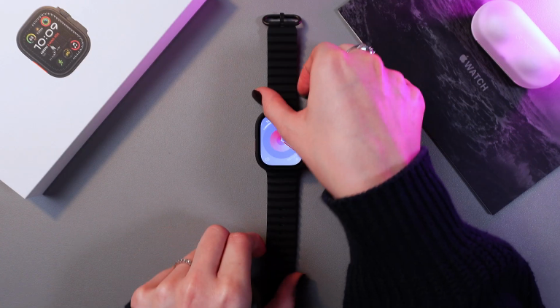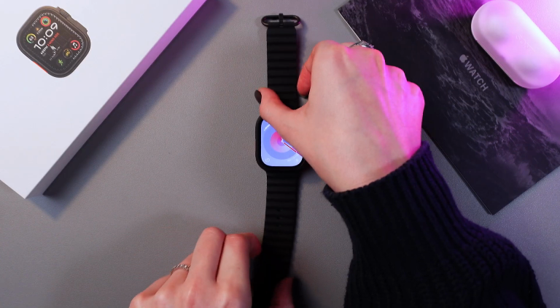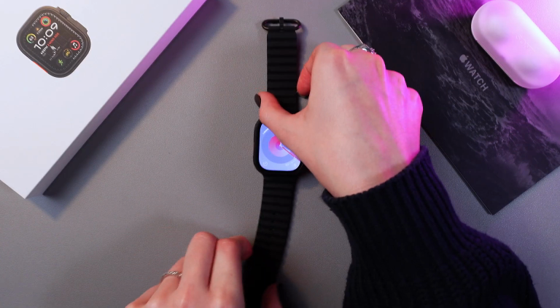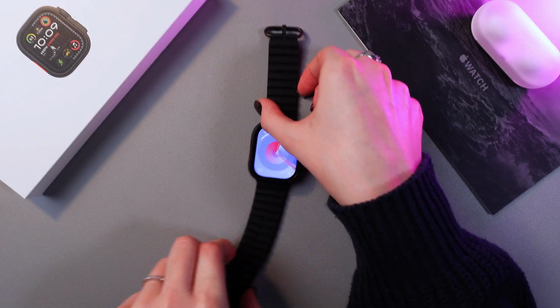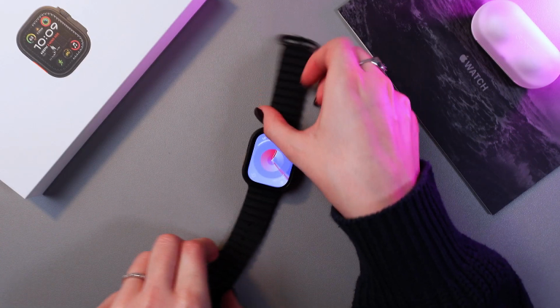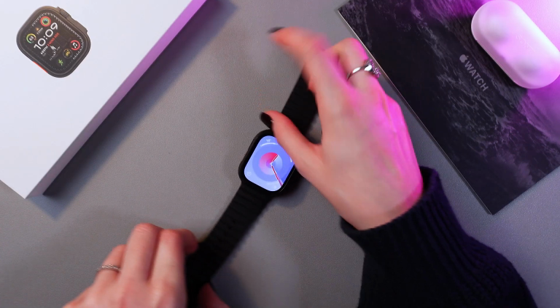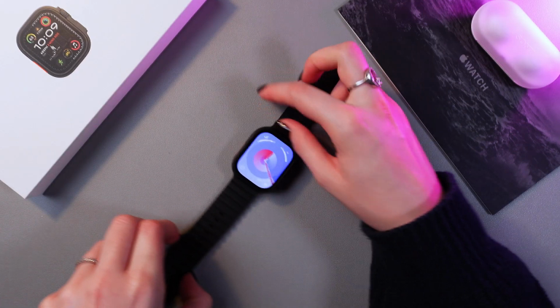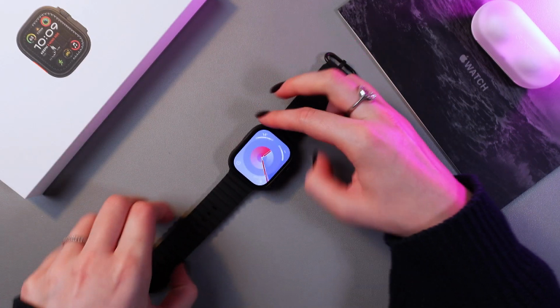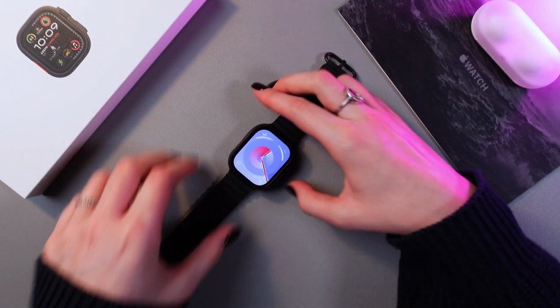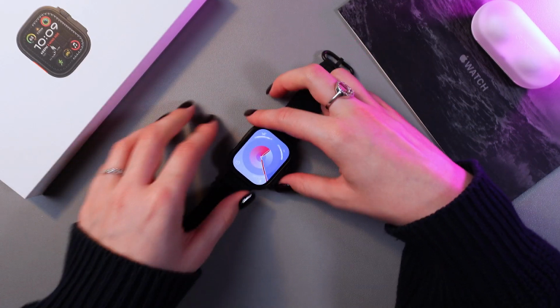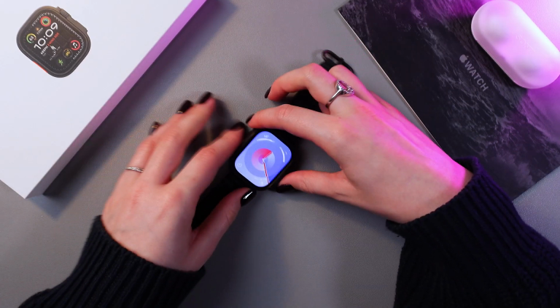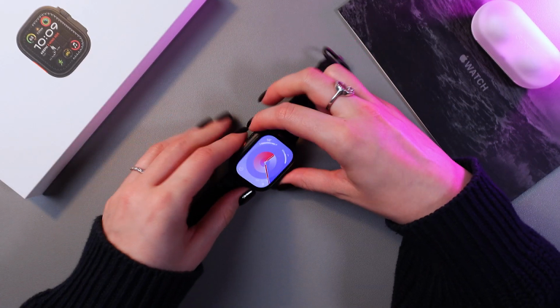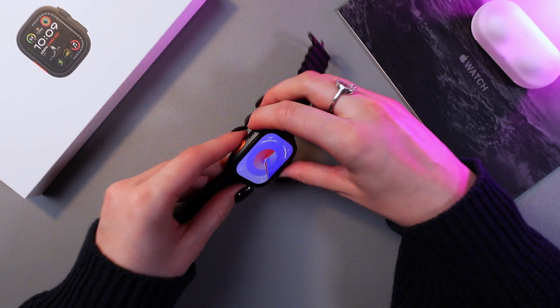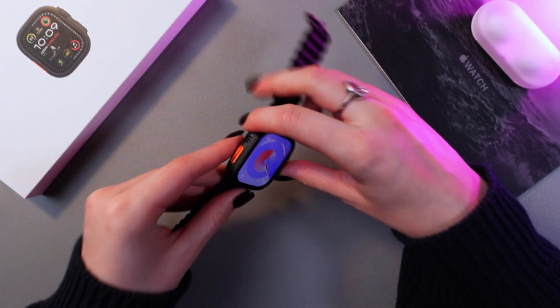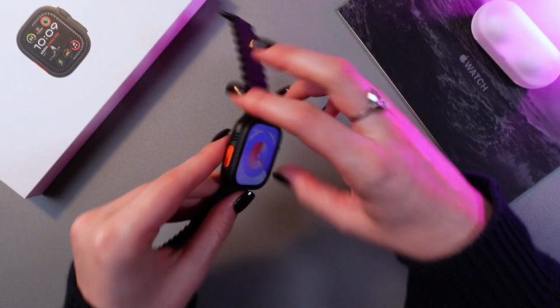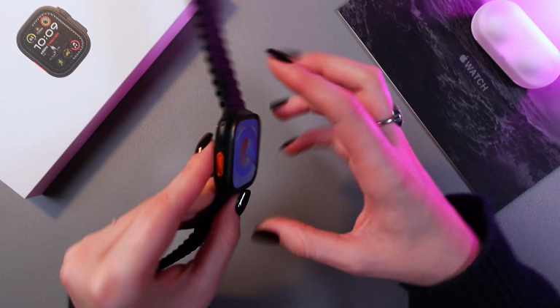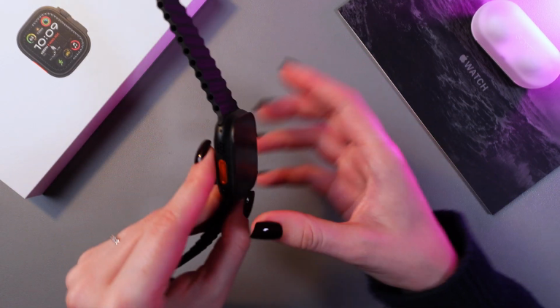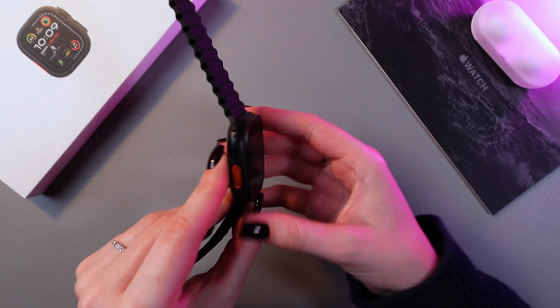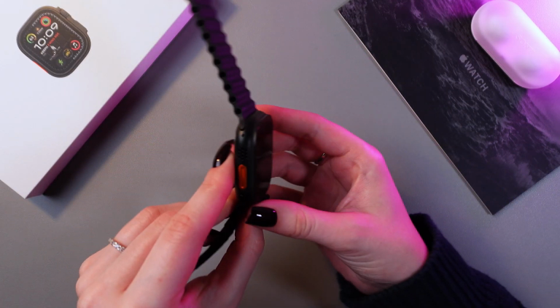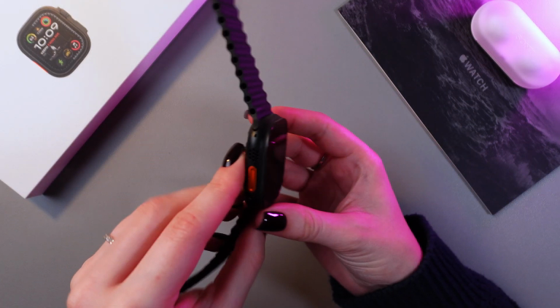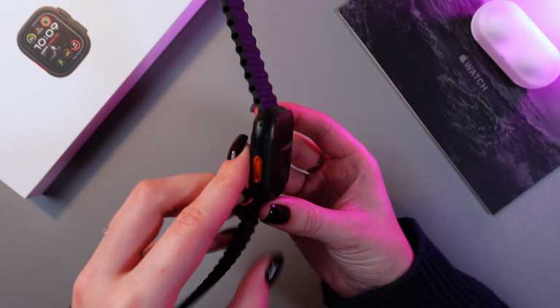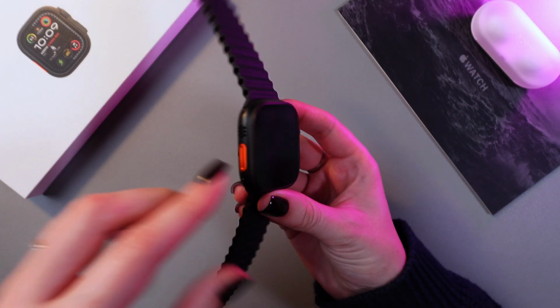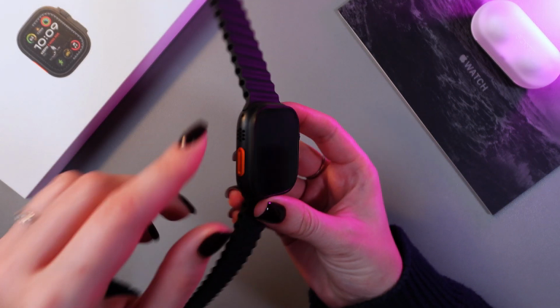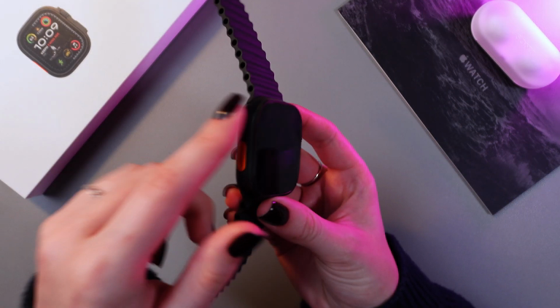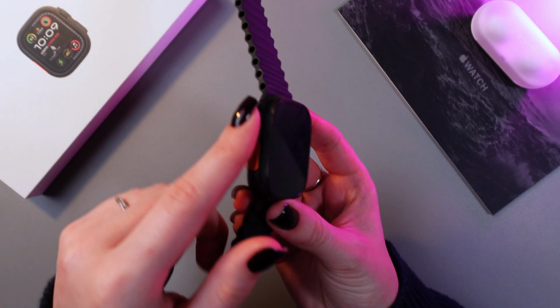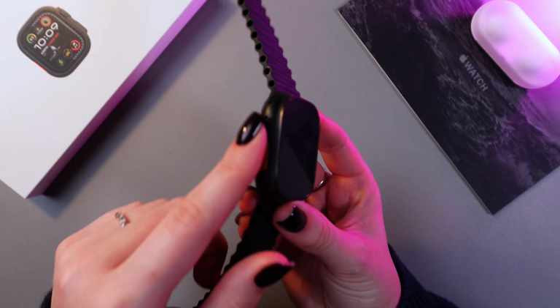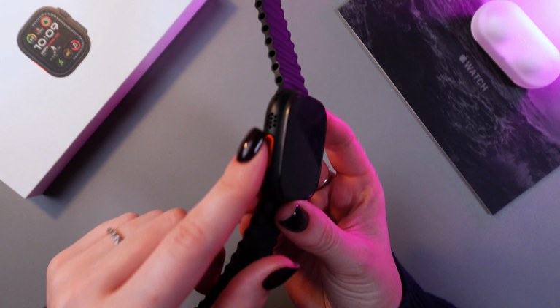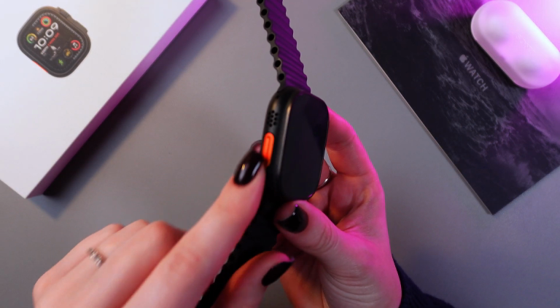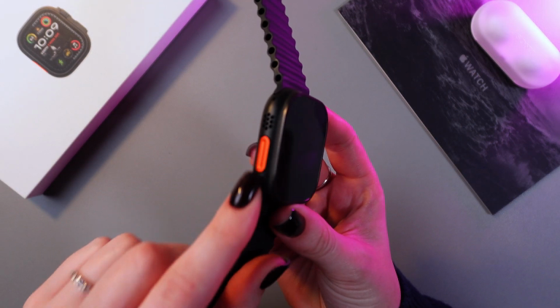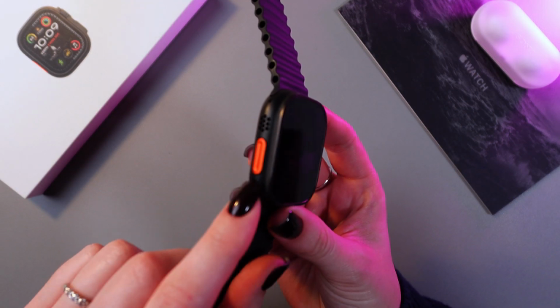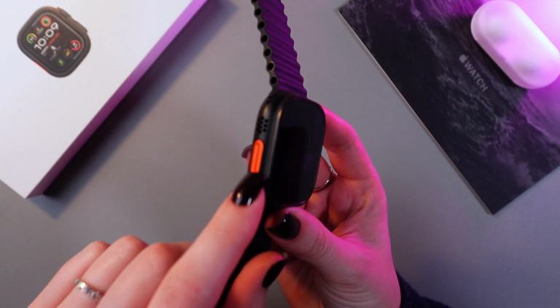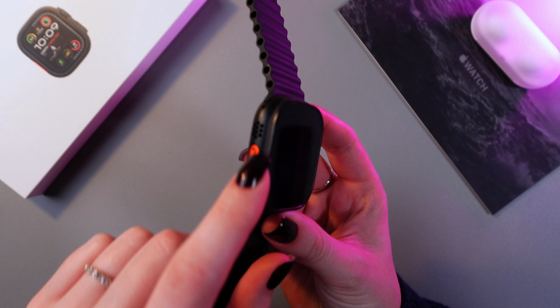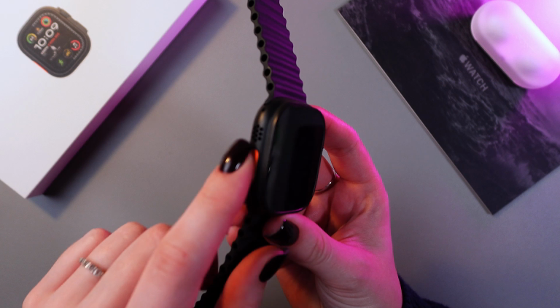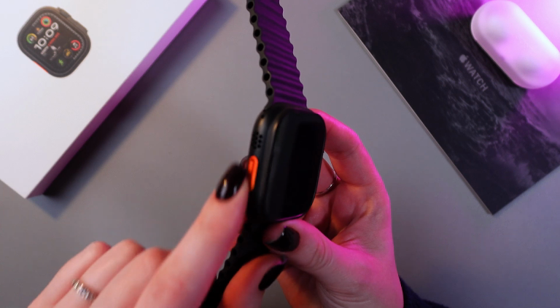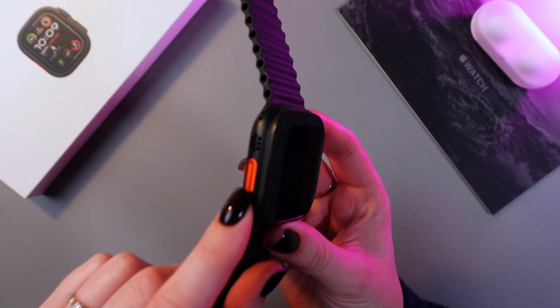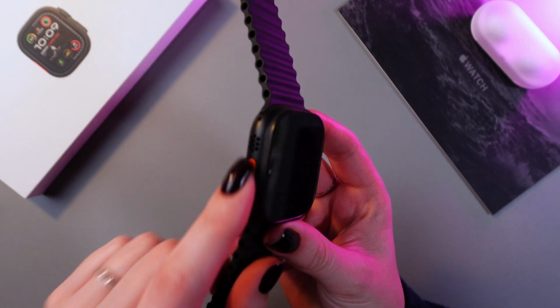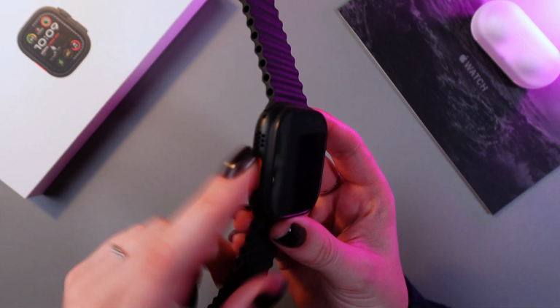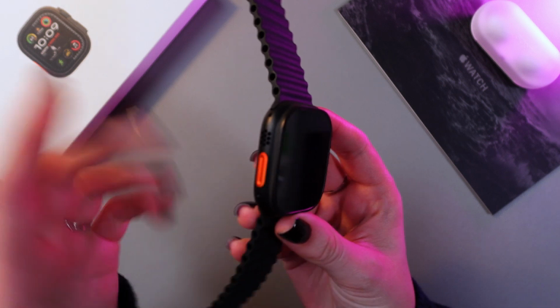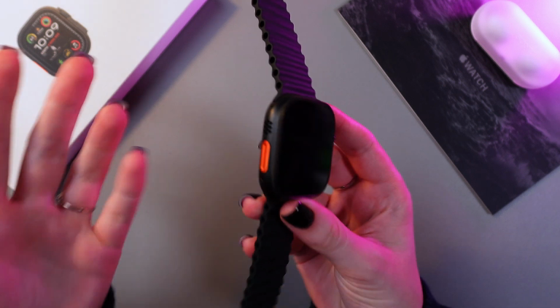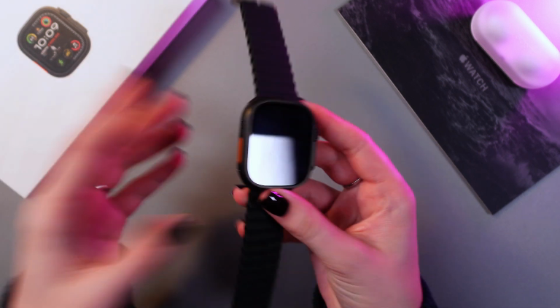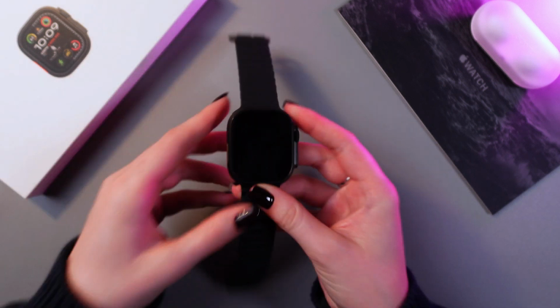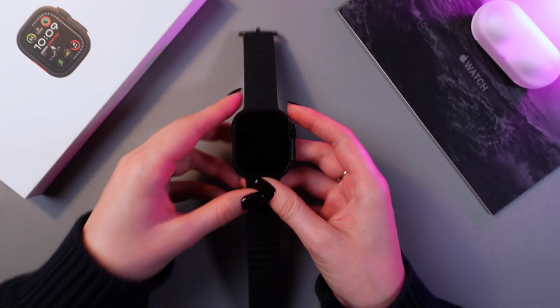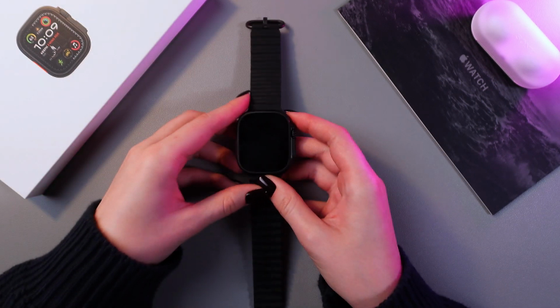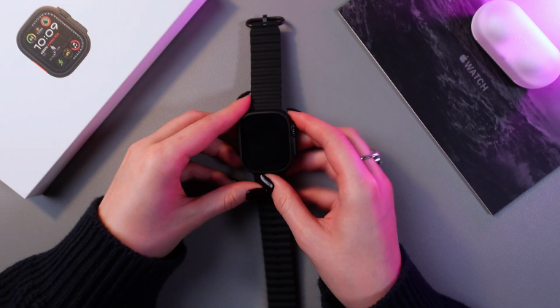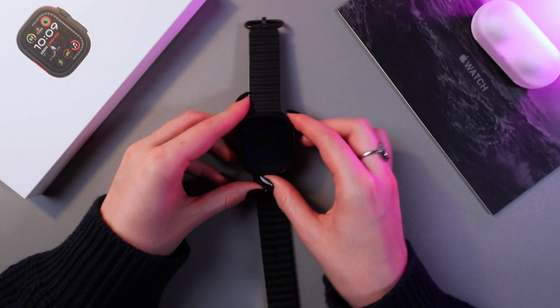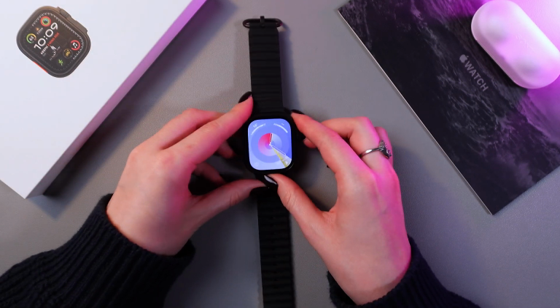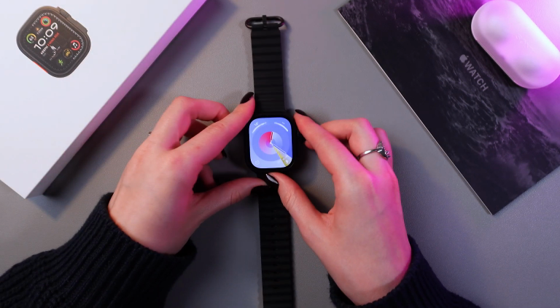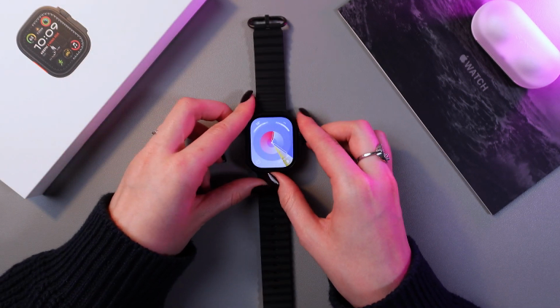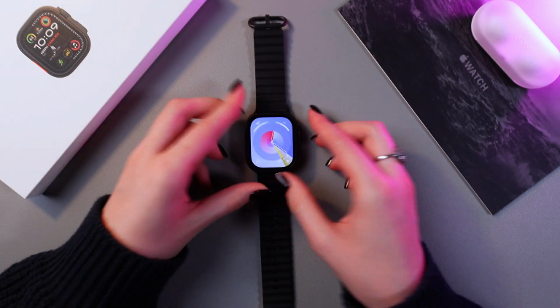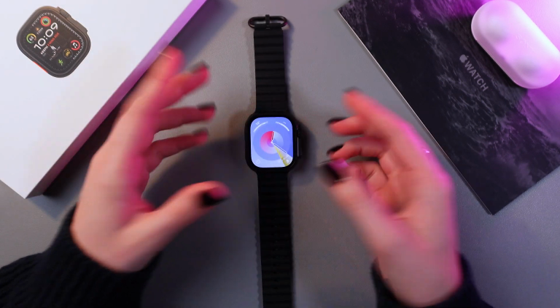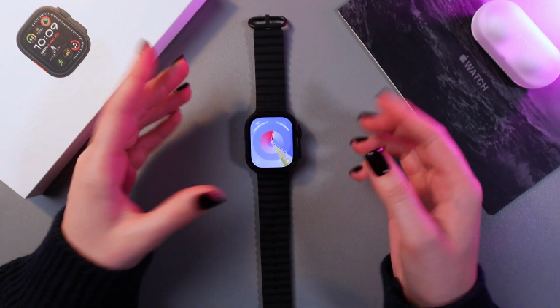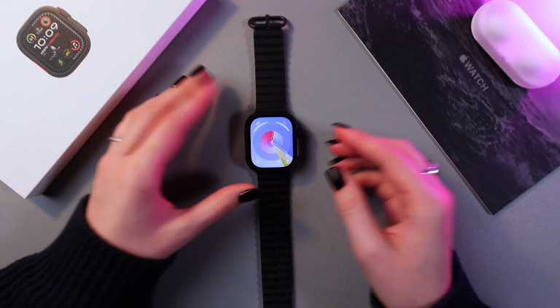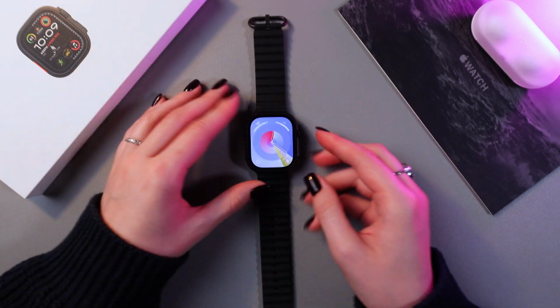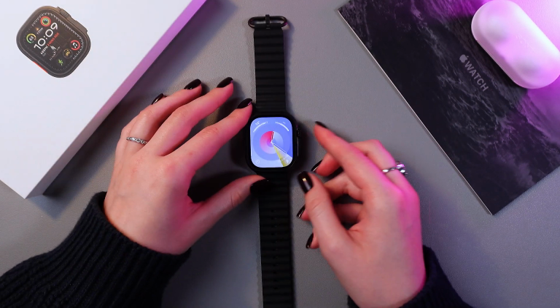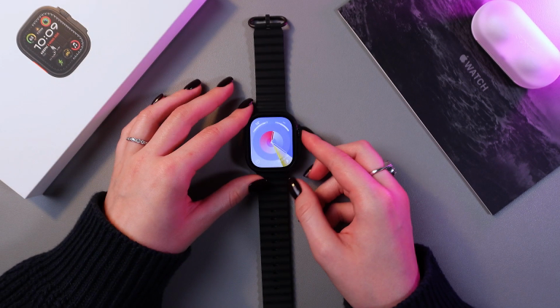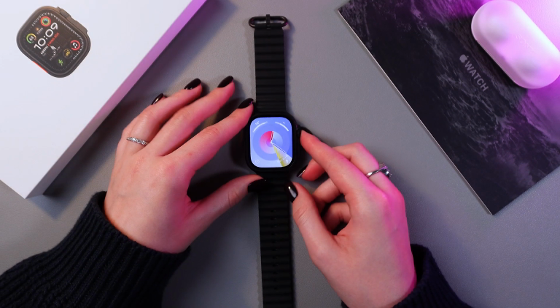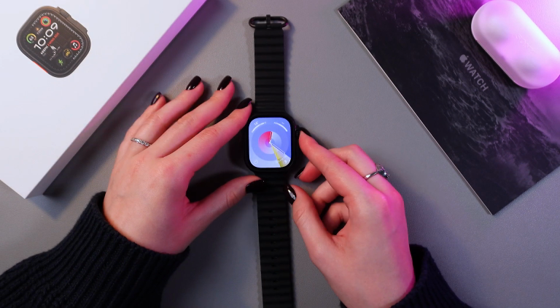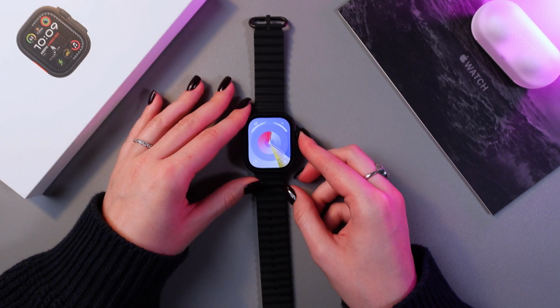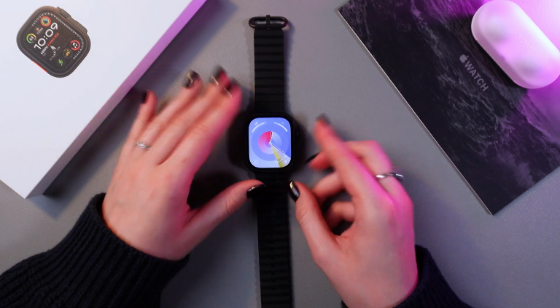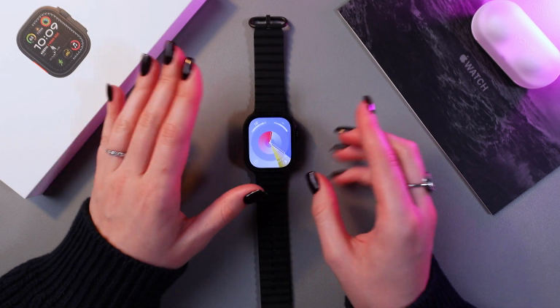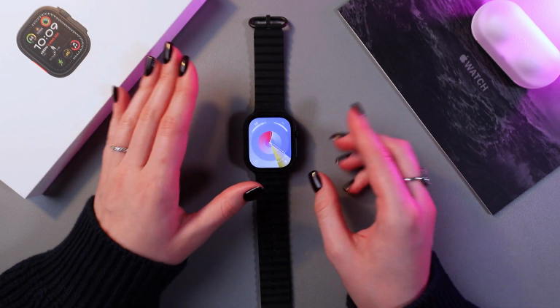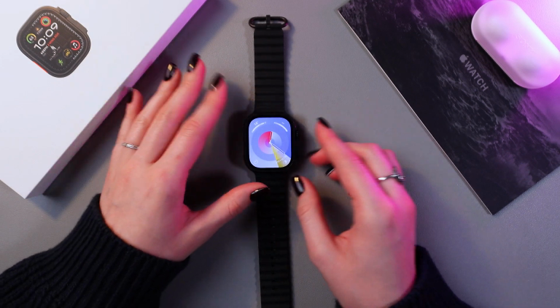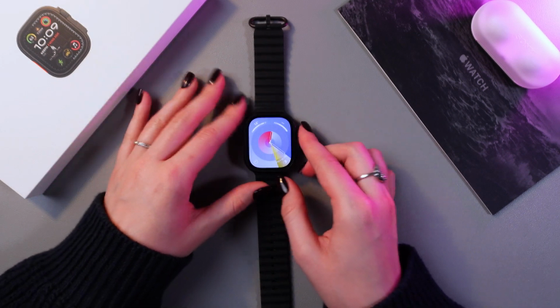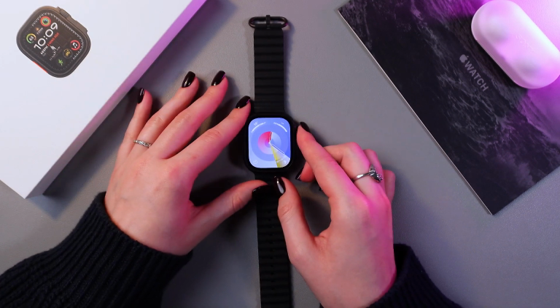The action button can be found on the left side of your watch. This orange one is the action button. Let me show you how this works.